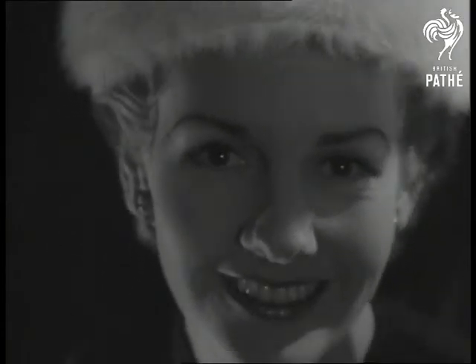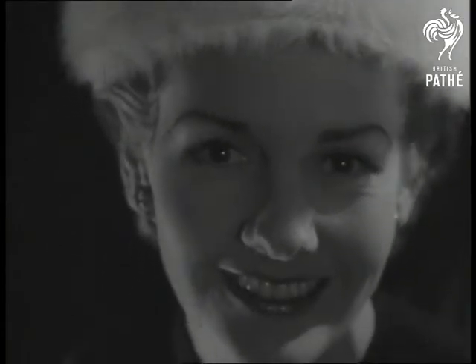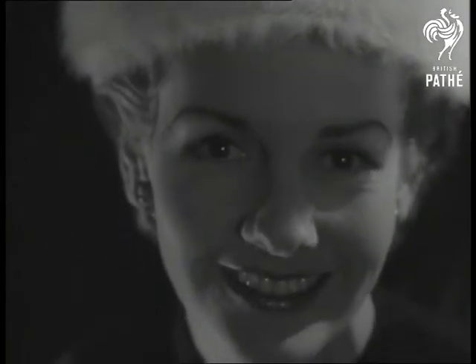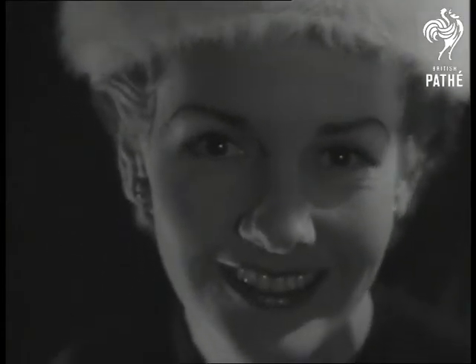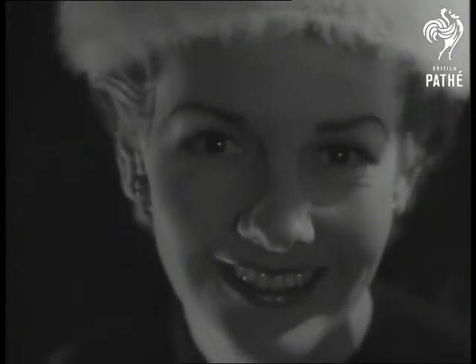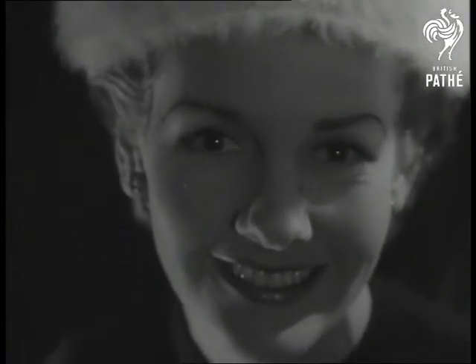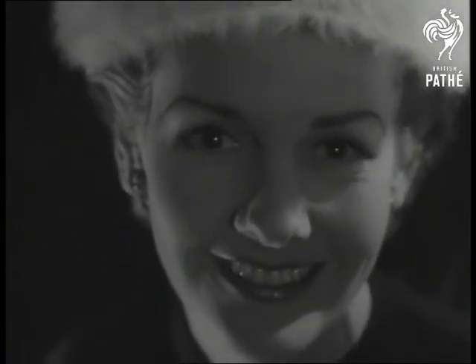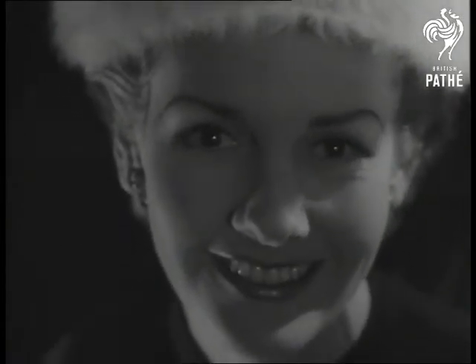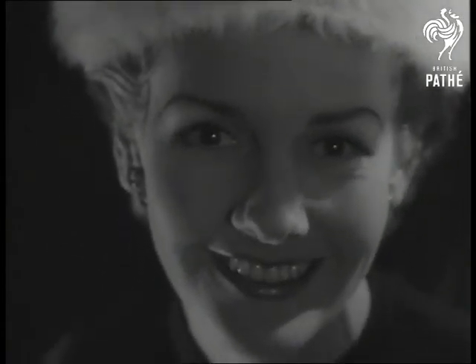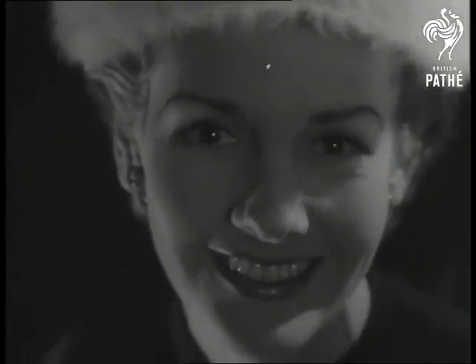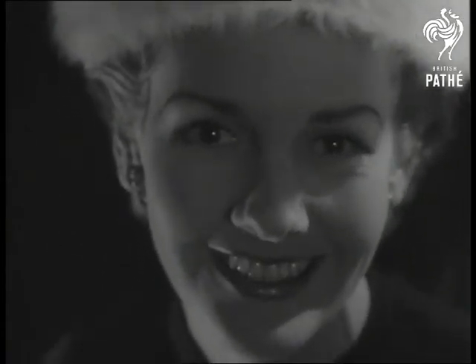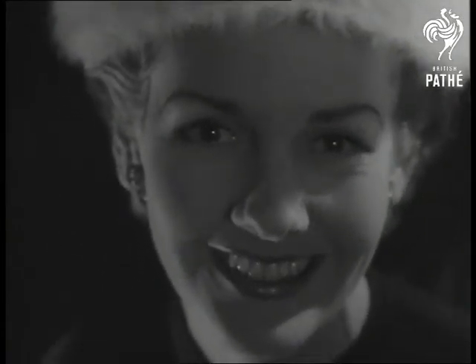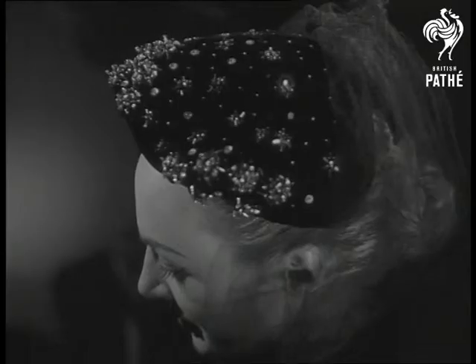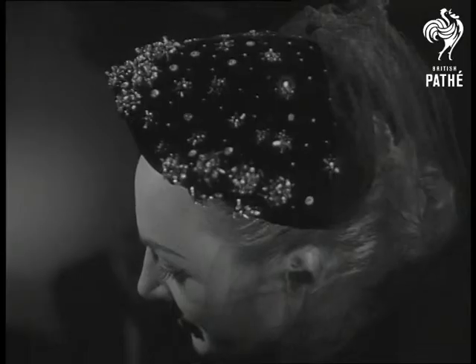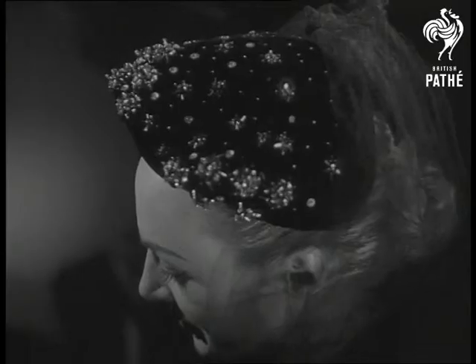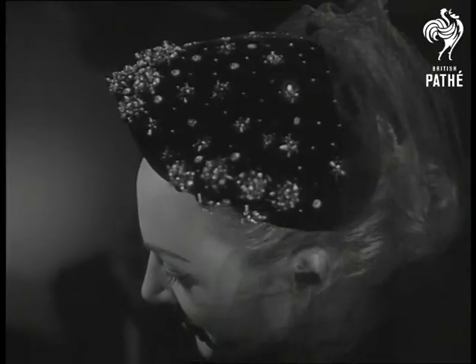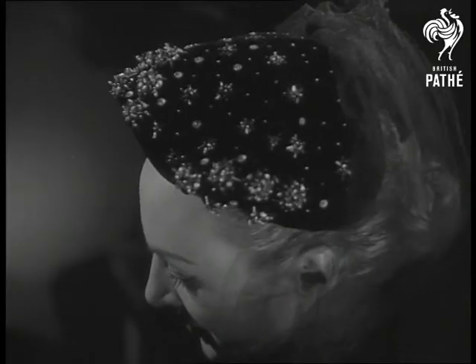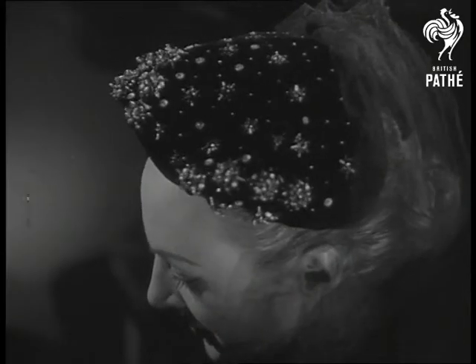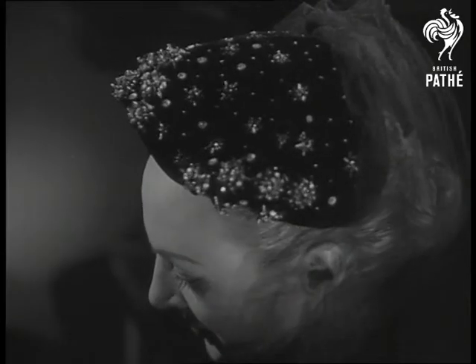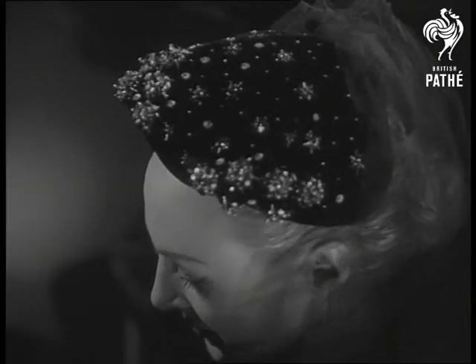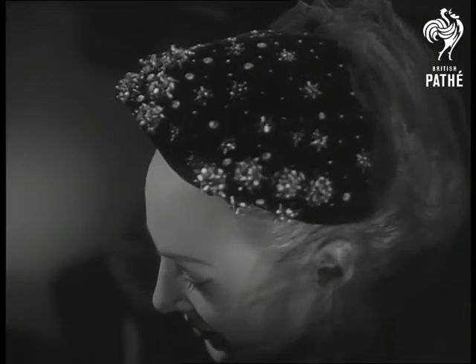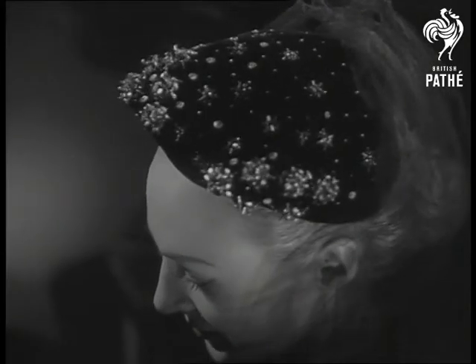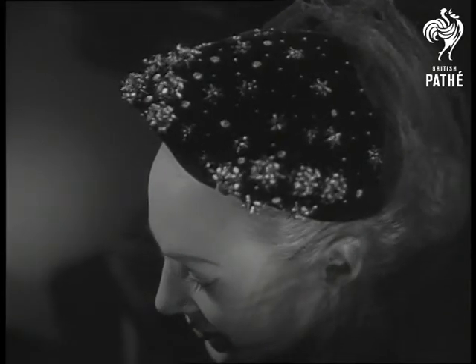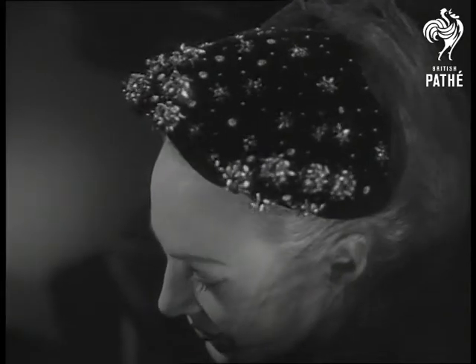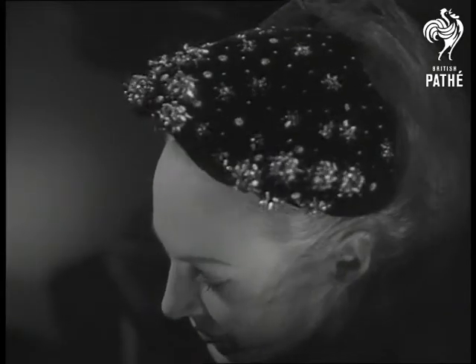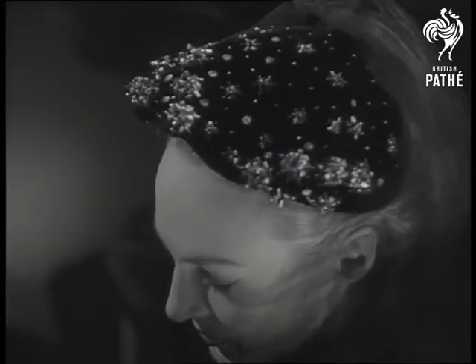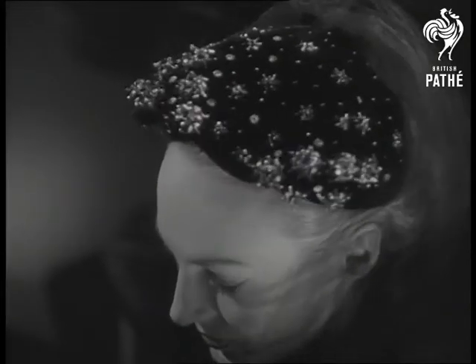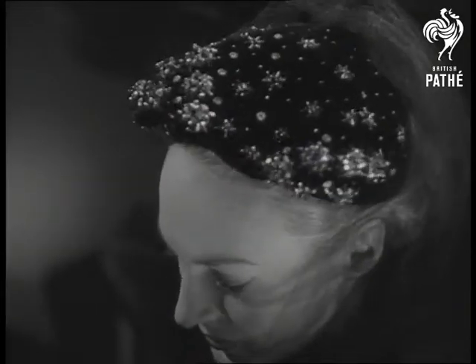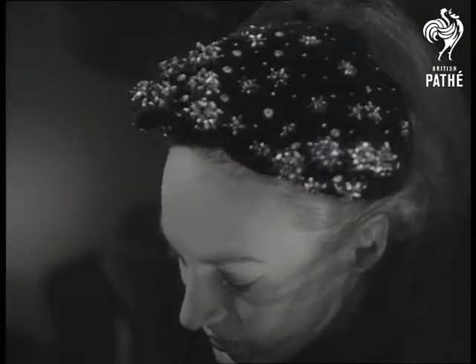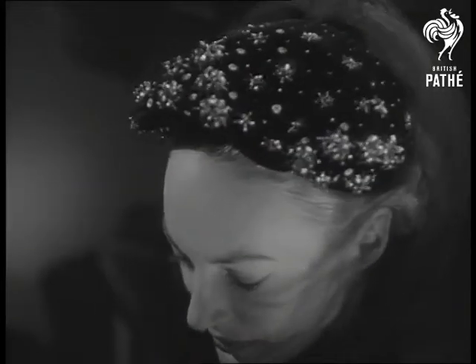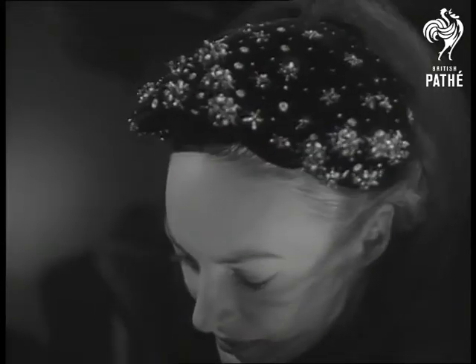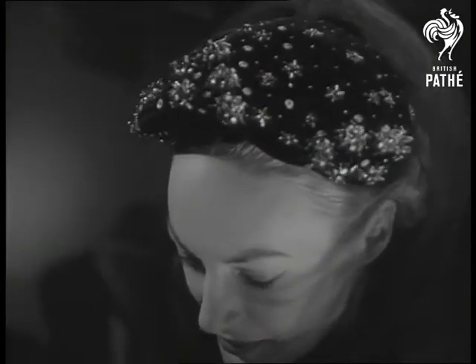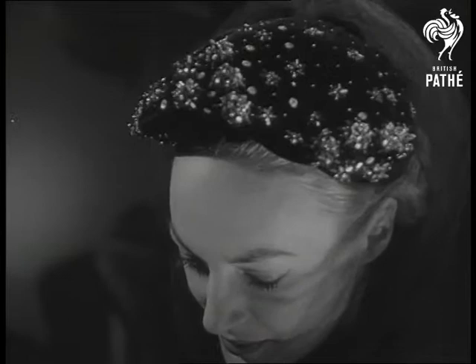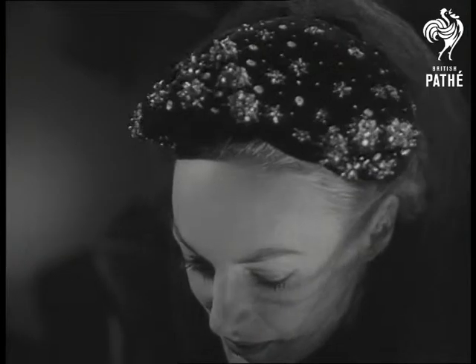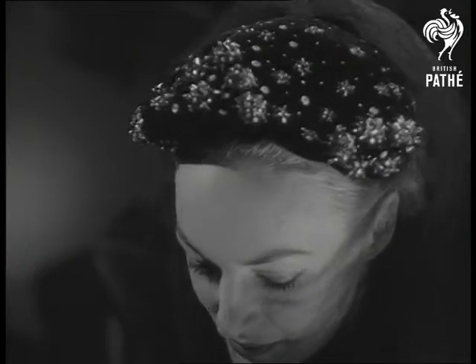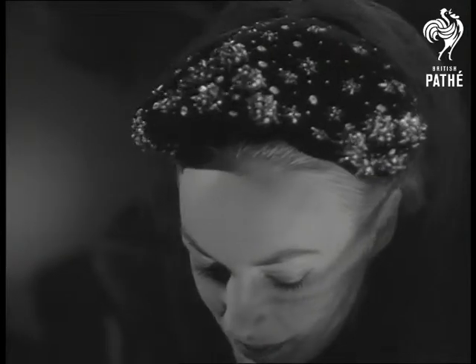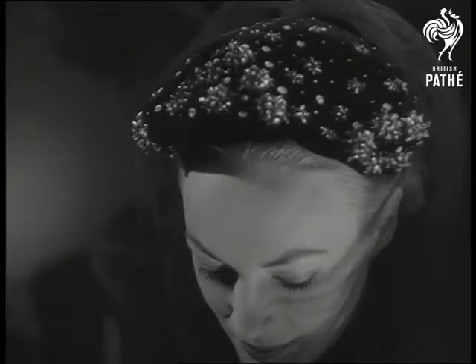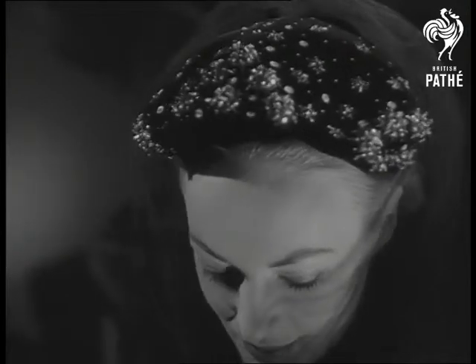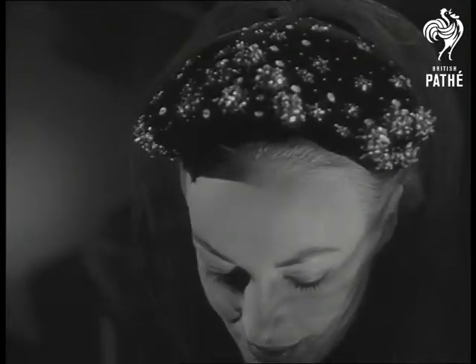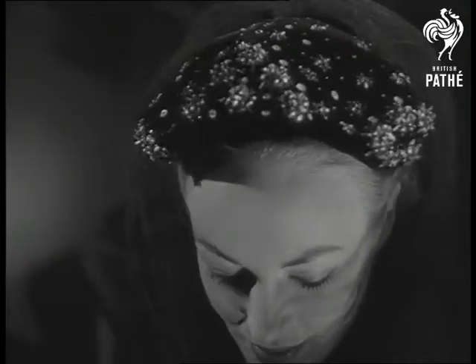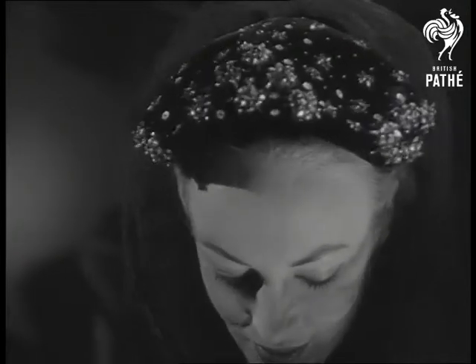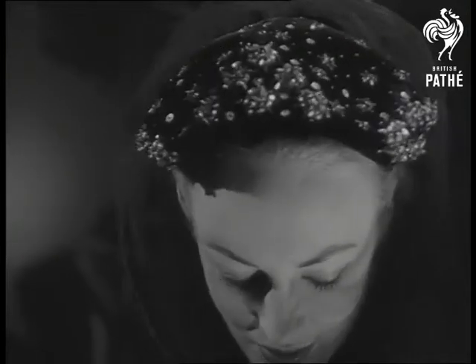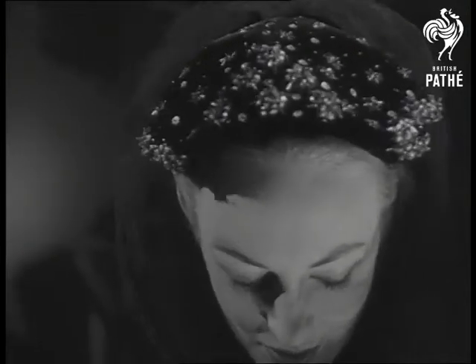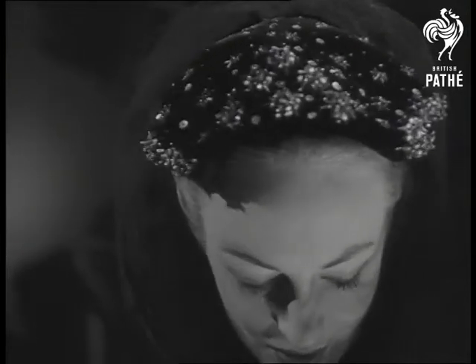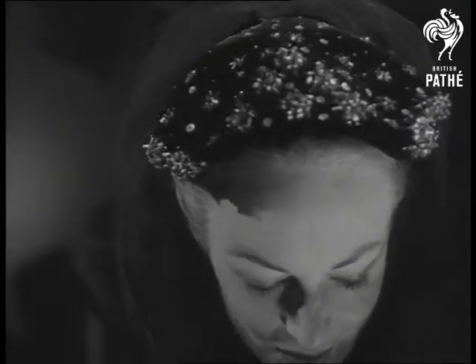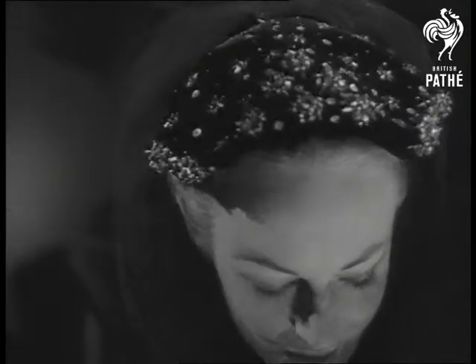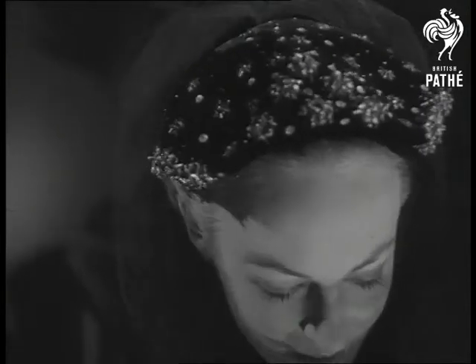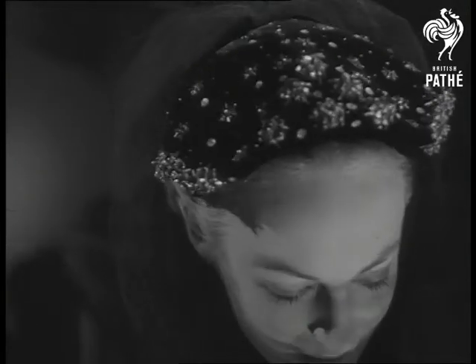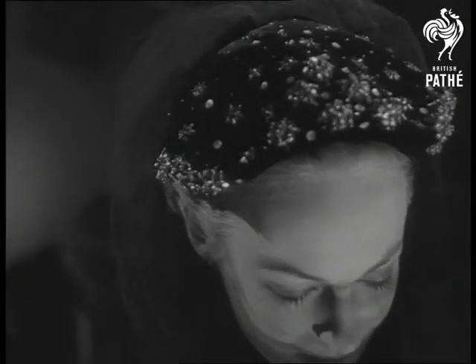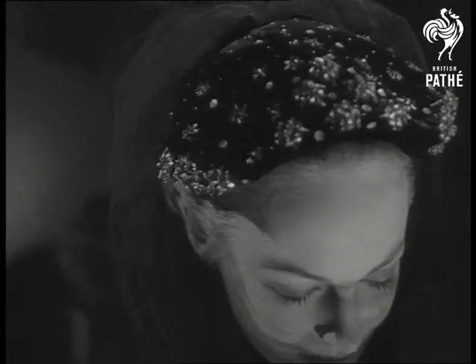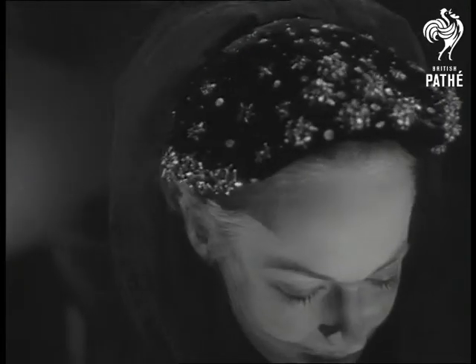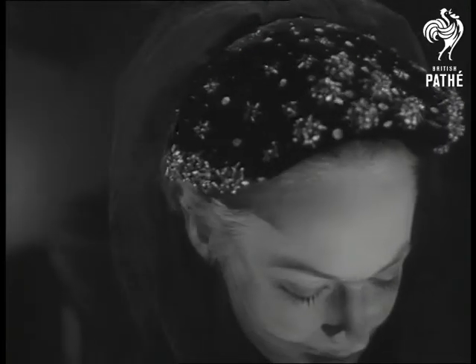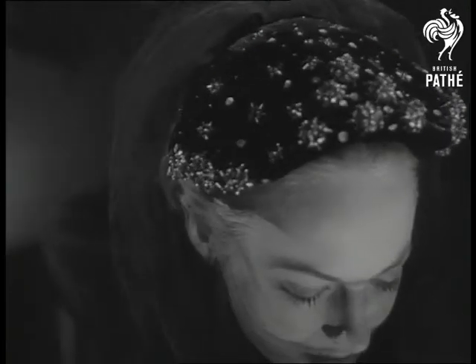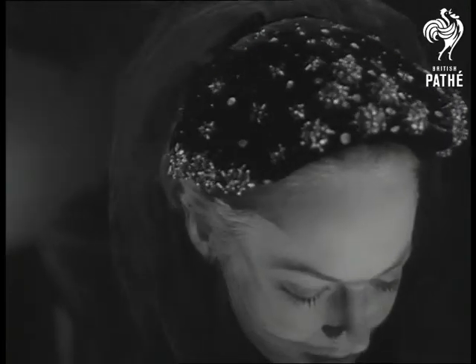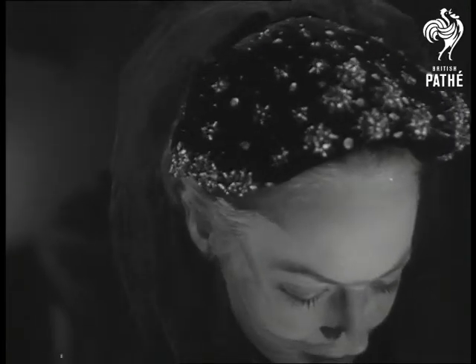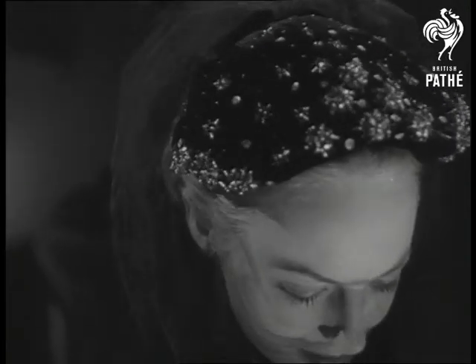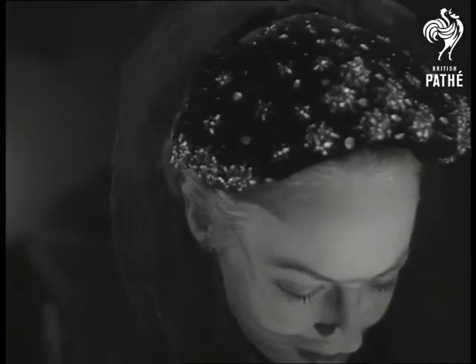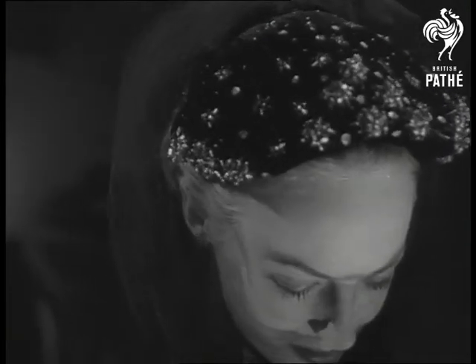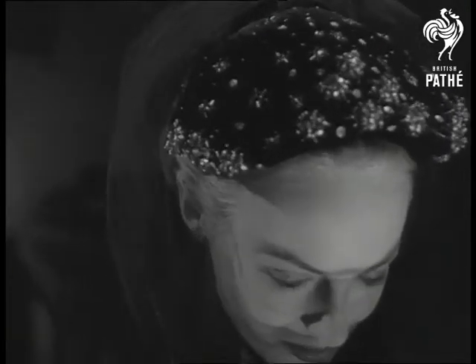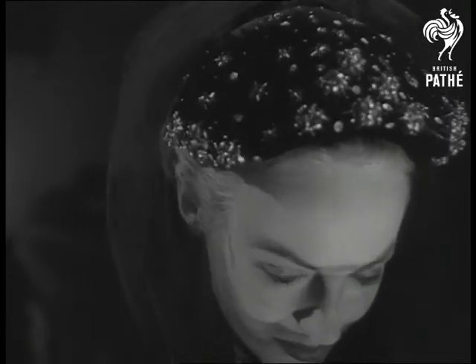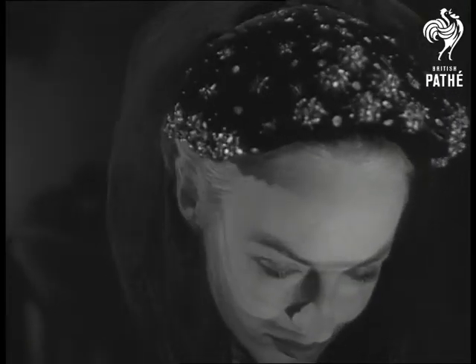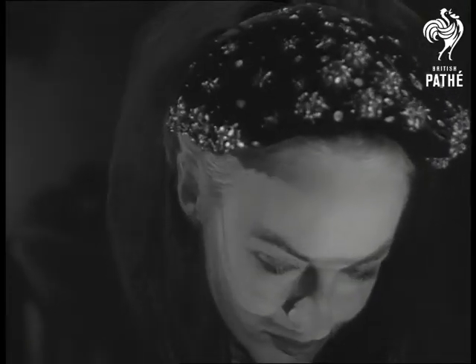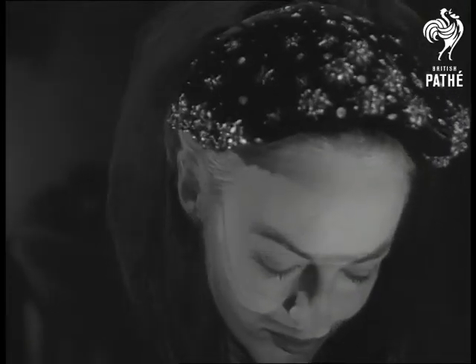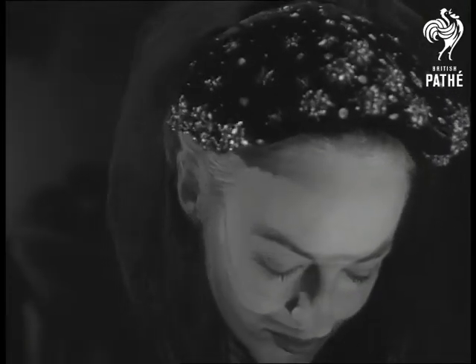And if the day ends with cocktails, here's a neat little thing designed by Vernier — Starlet, which glistens with the appeal of semi-precious stones.